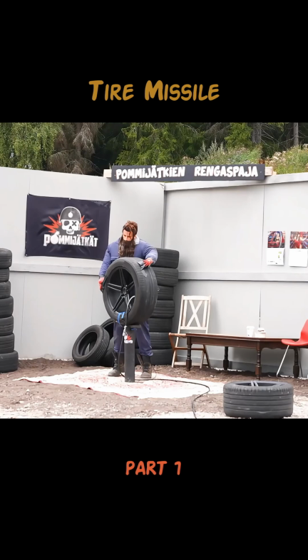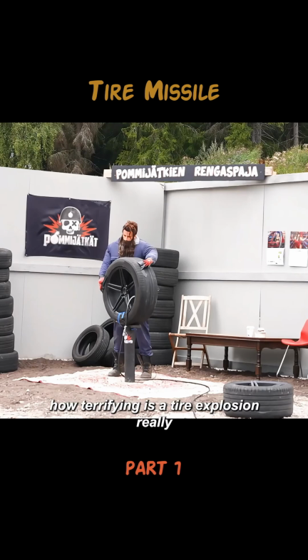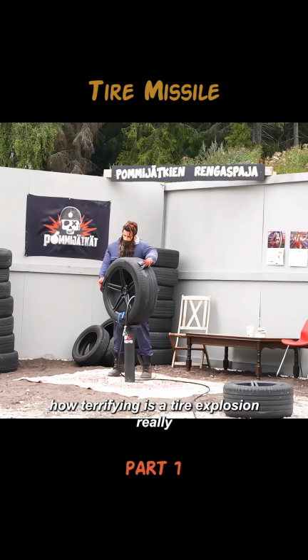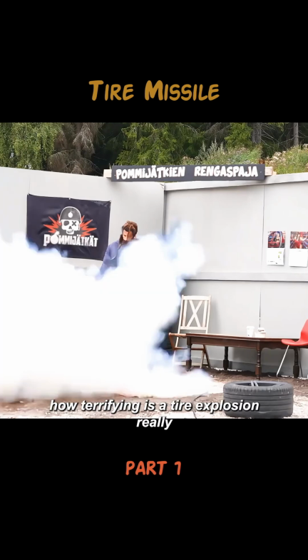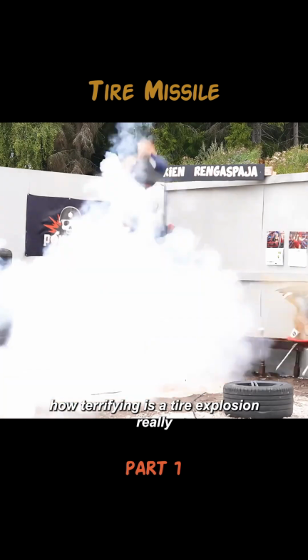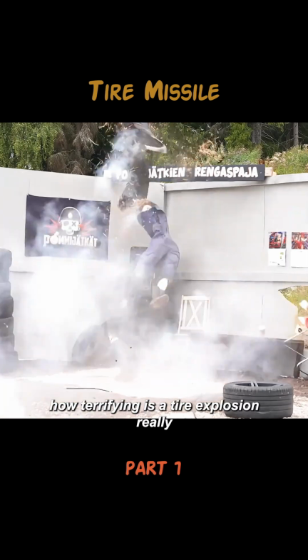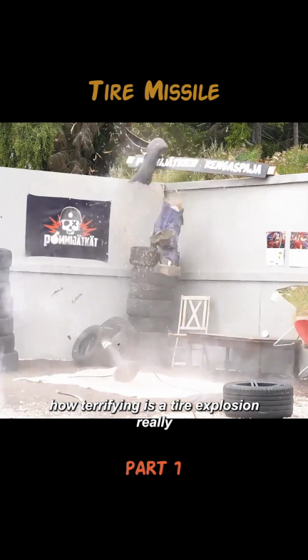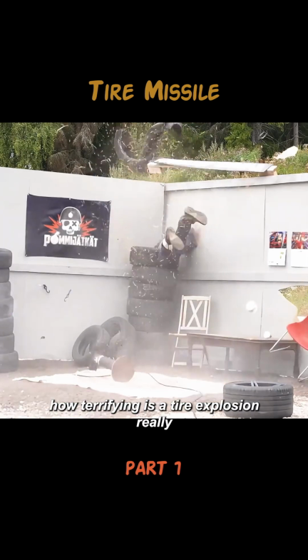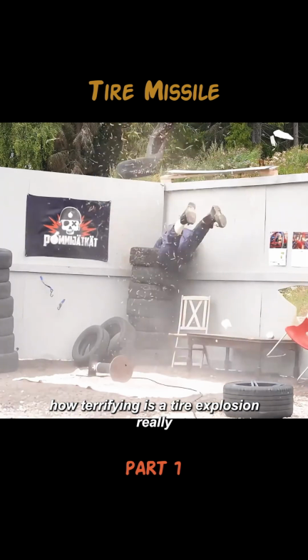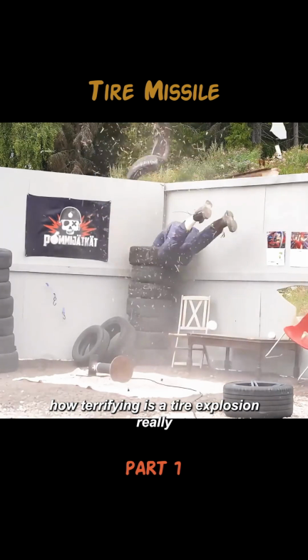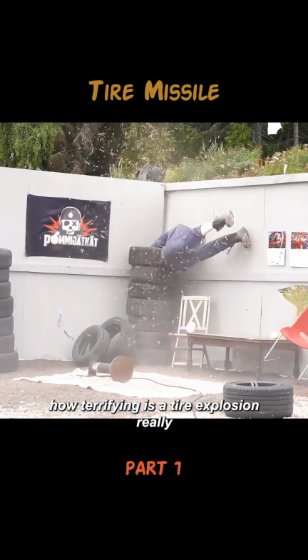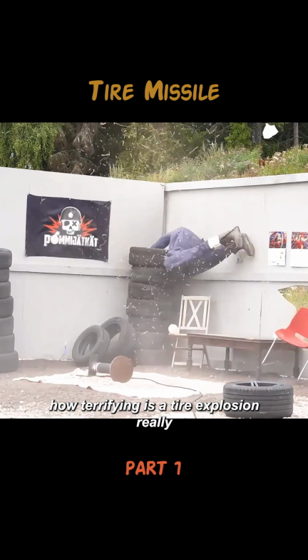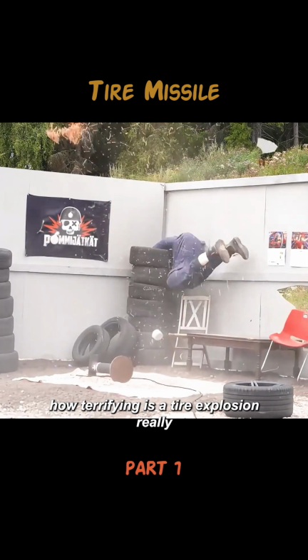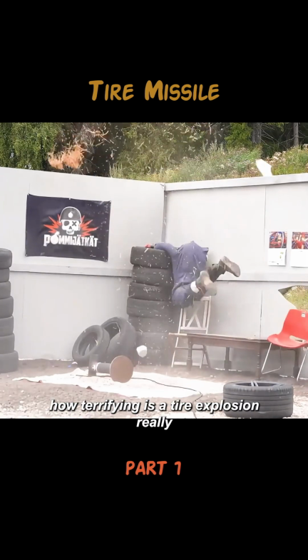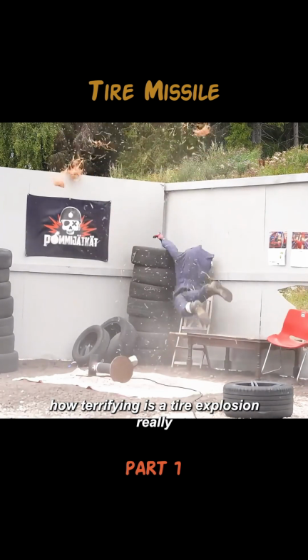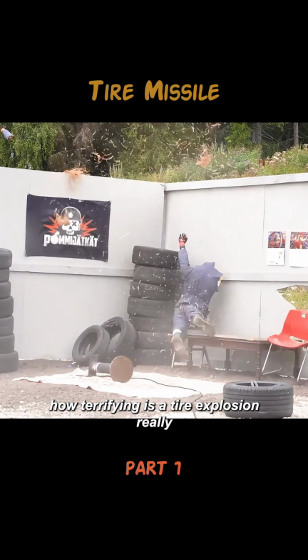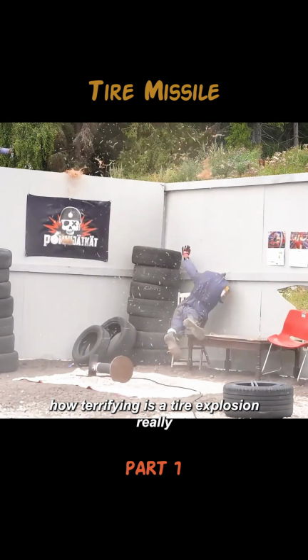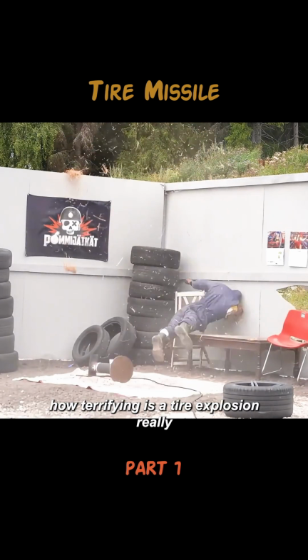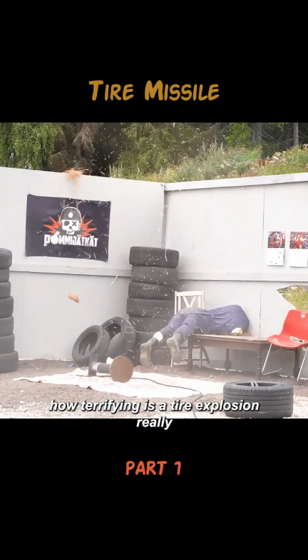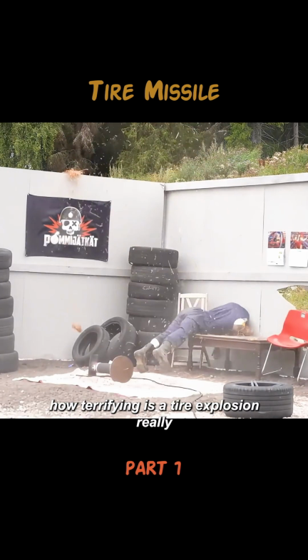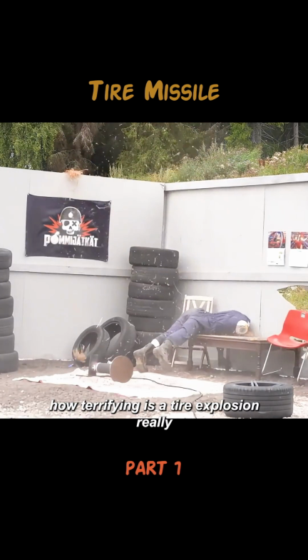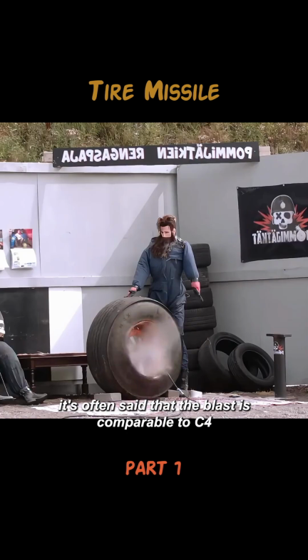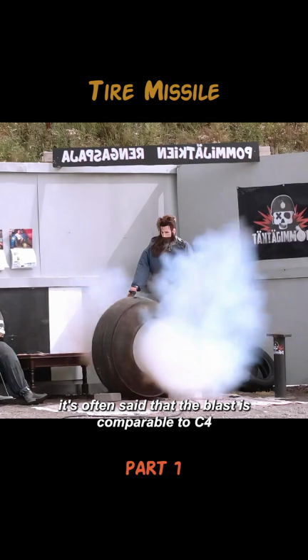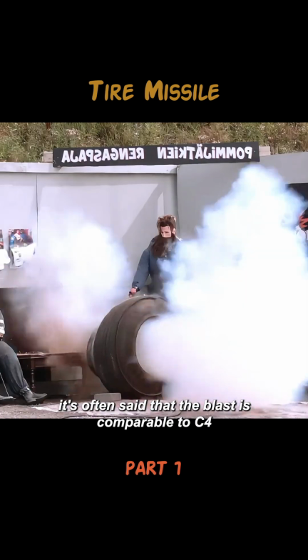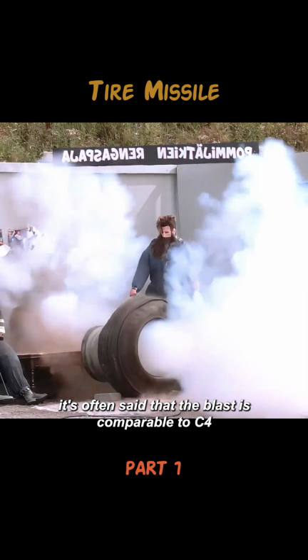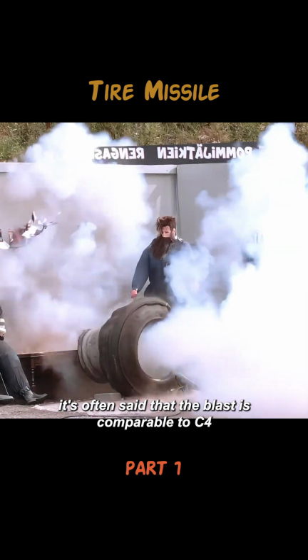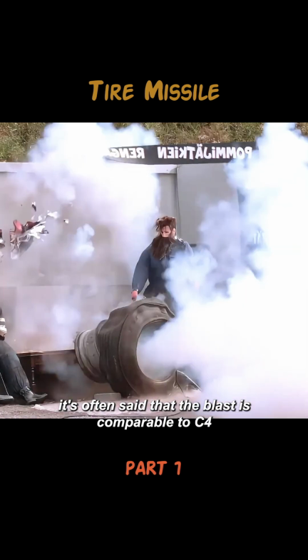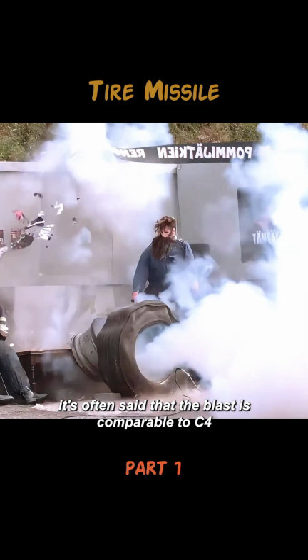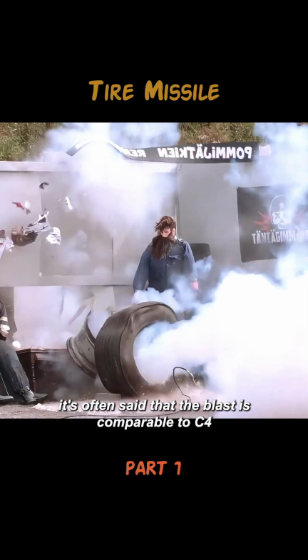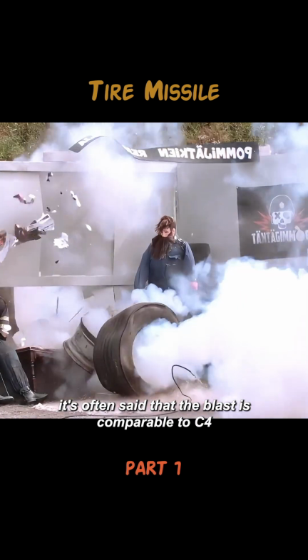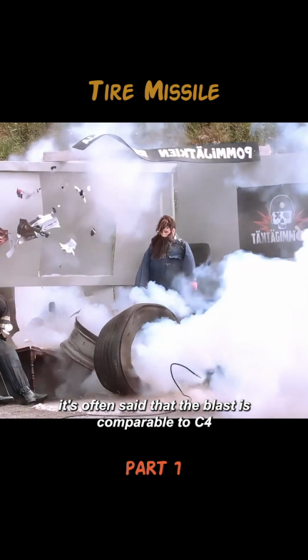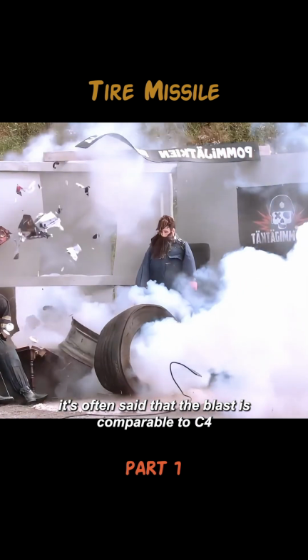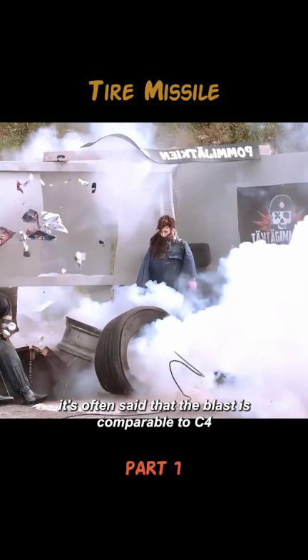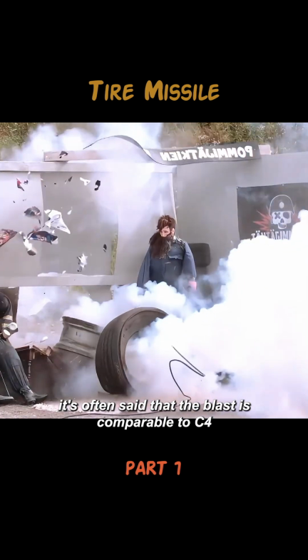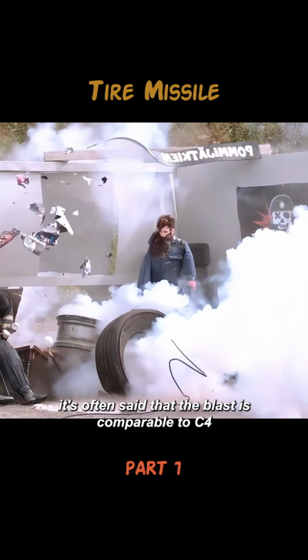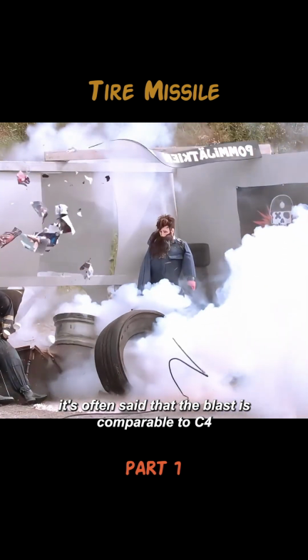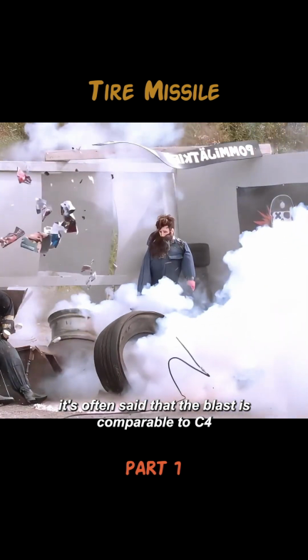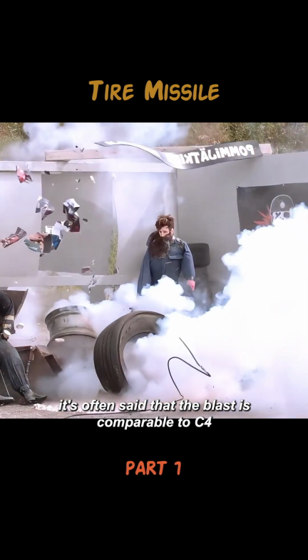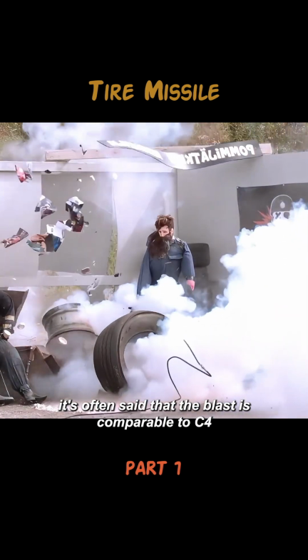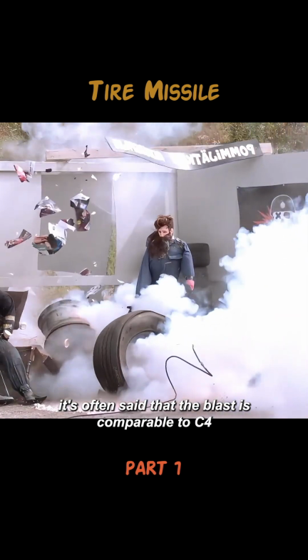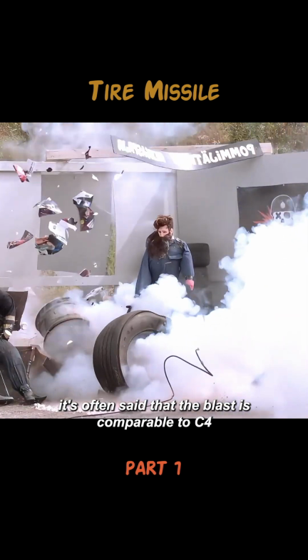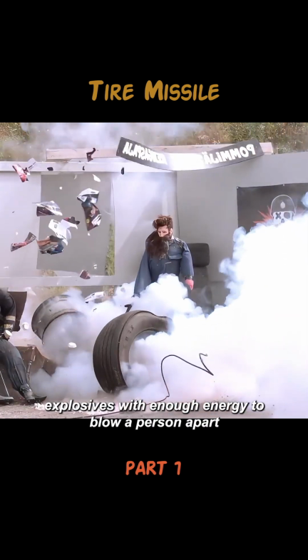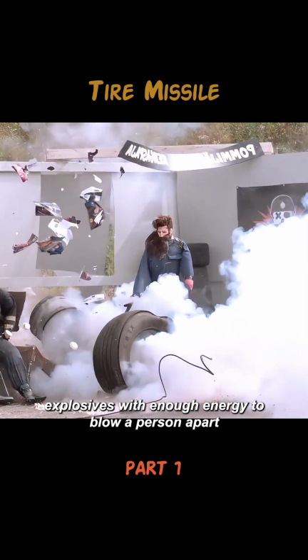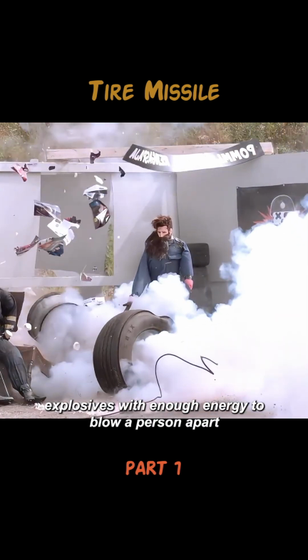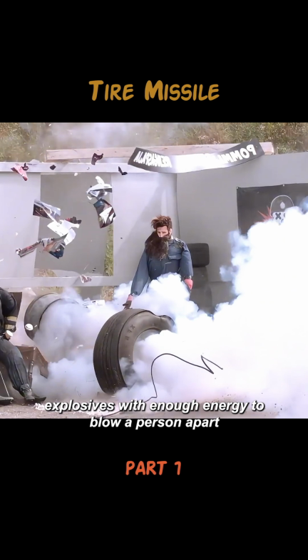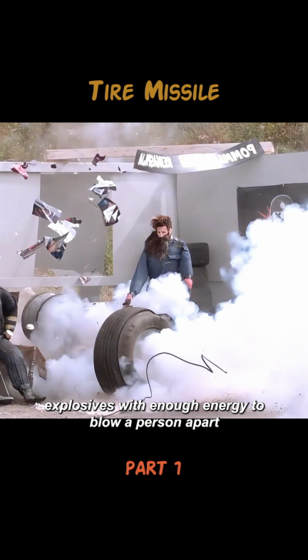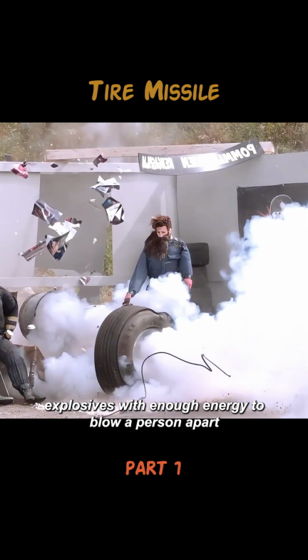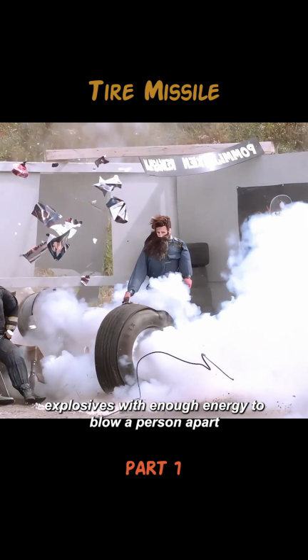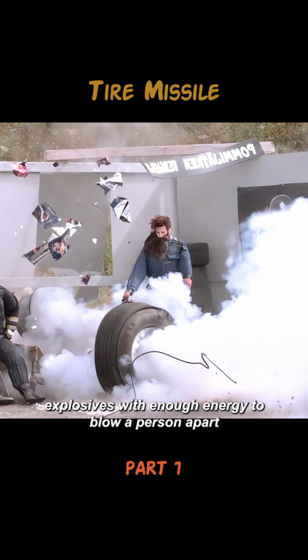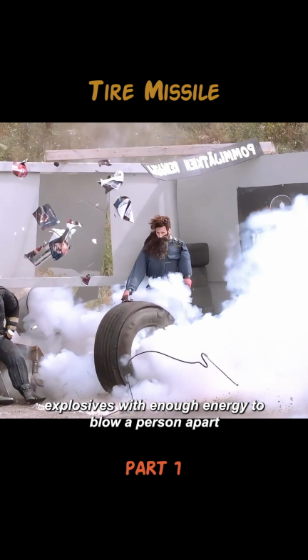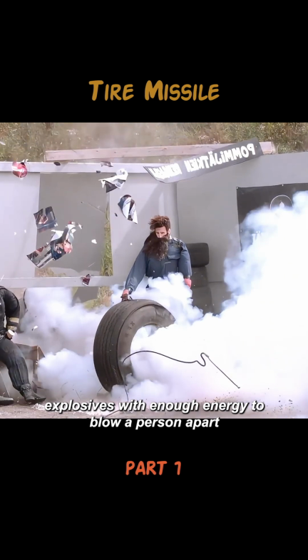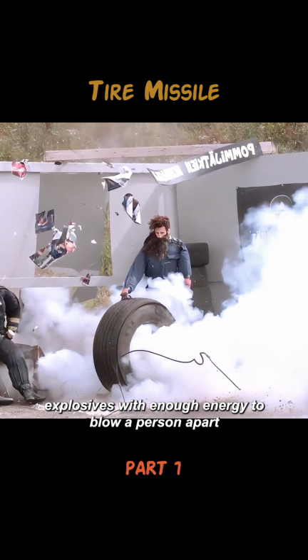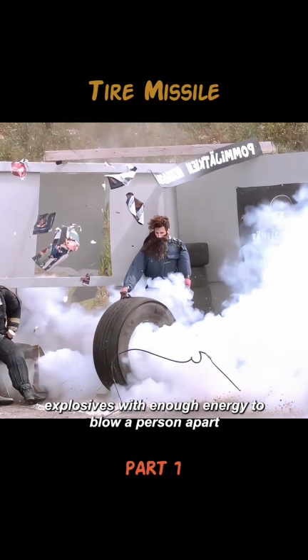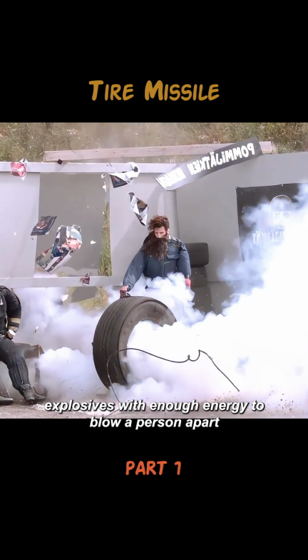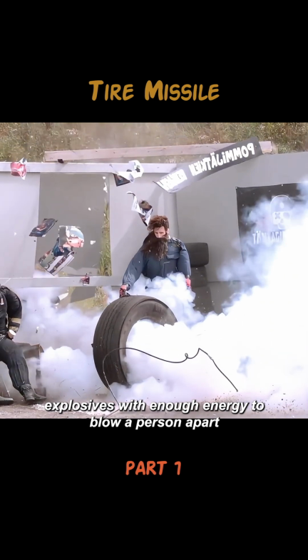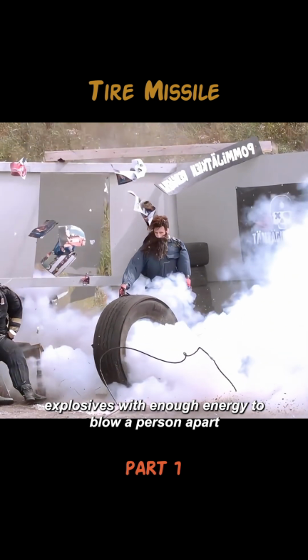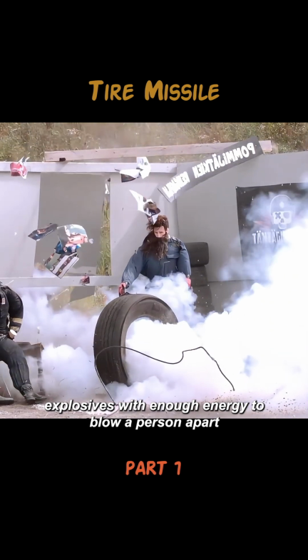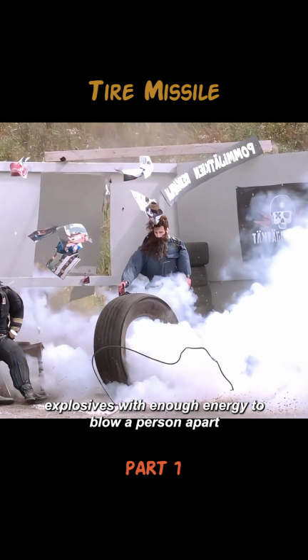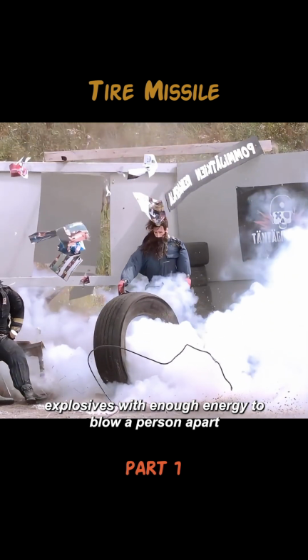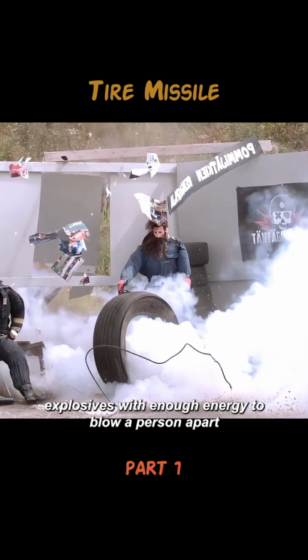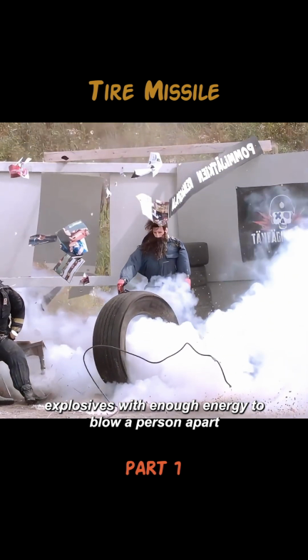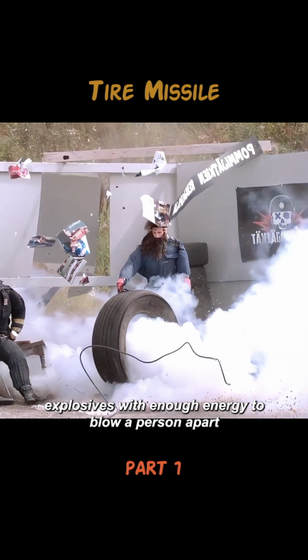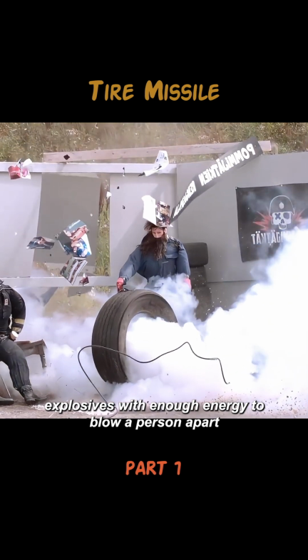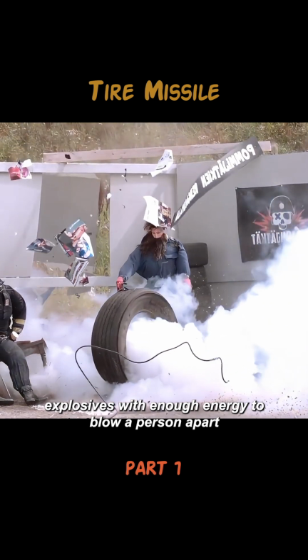How terrifying is a tire explosion, really? It's often said that the blast is comparable to C4 explosives, with enough energy to blow a person apart.